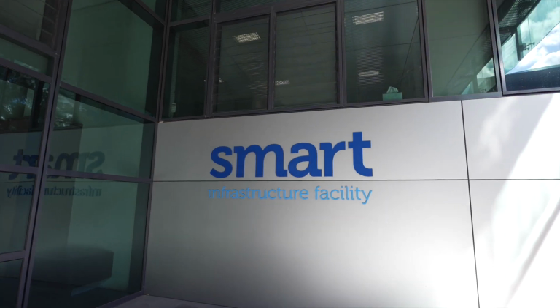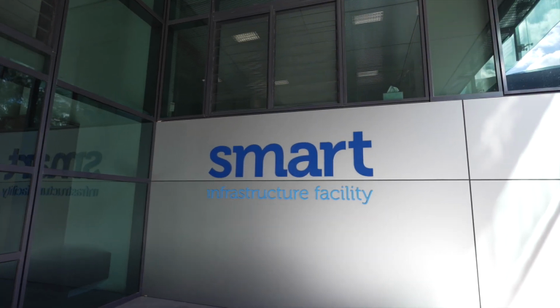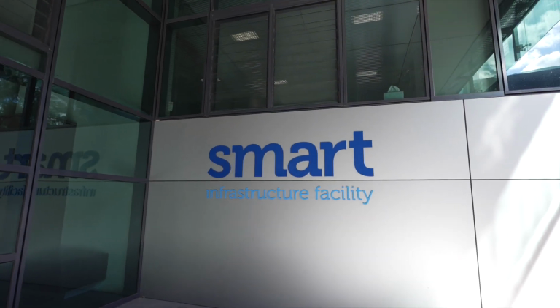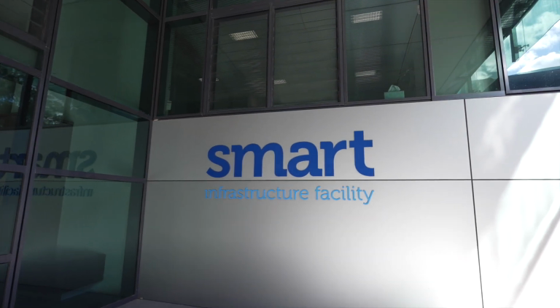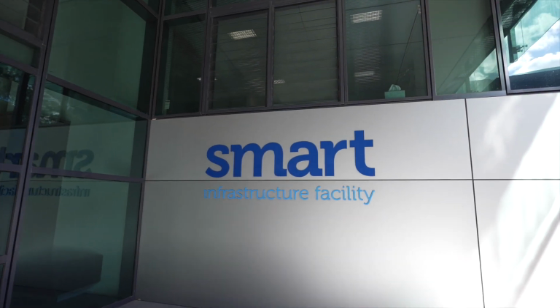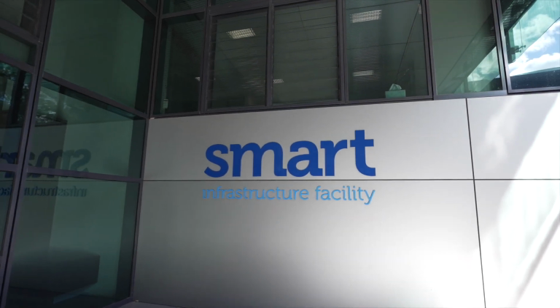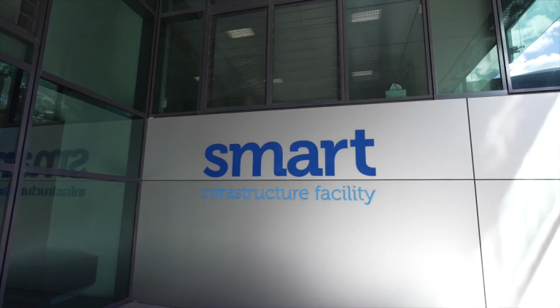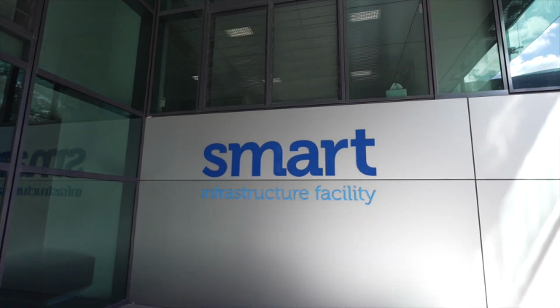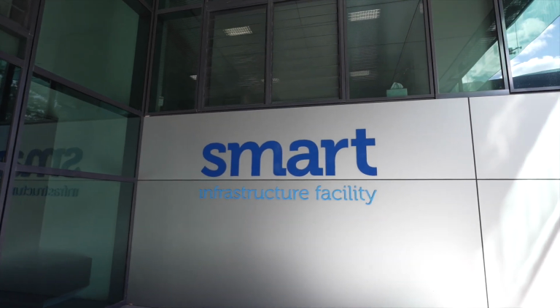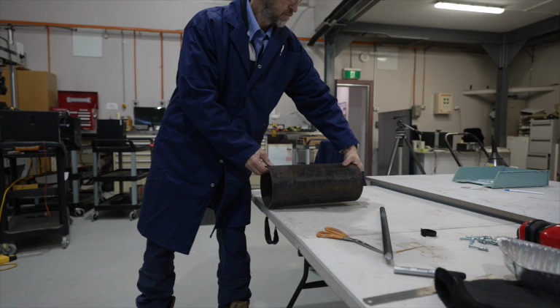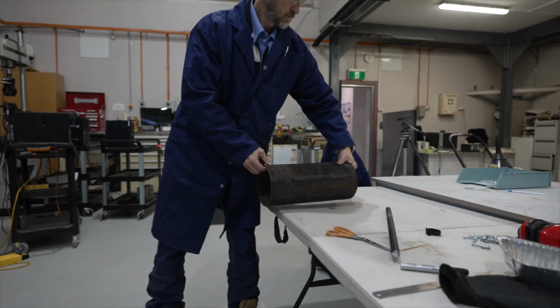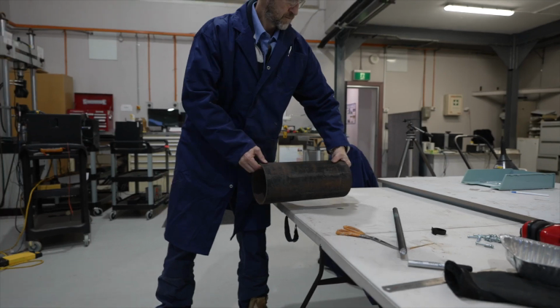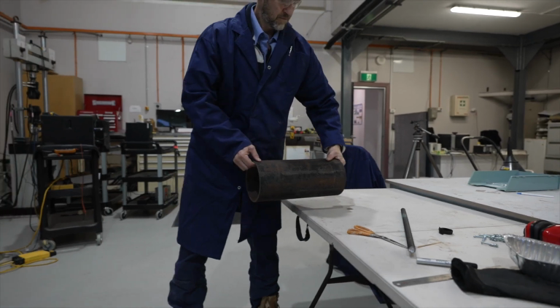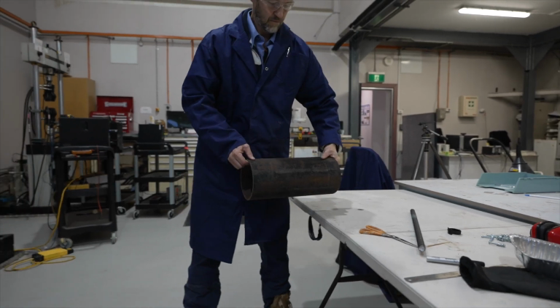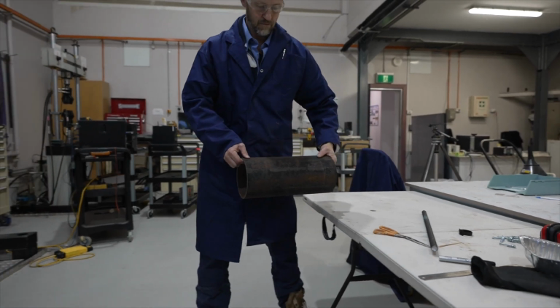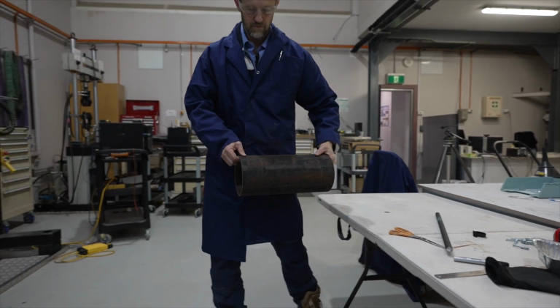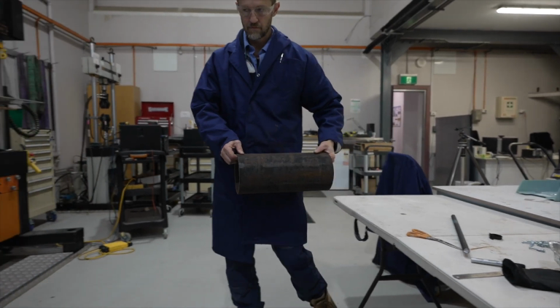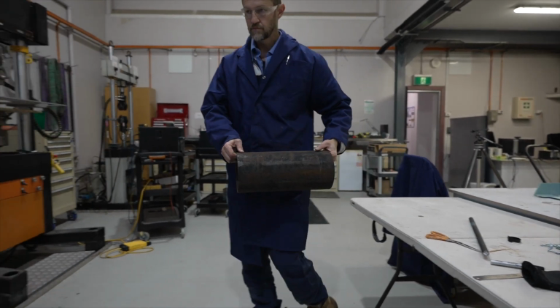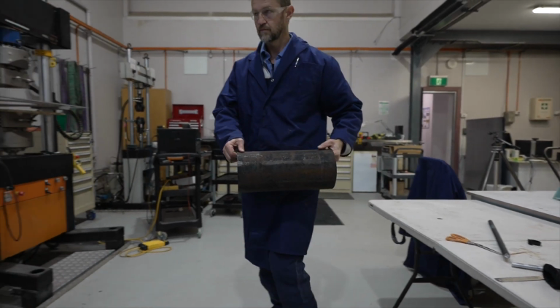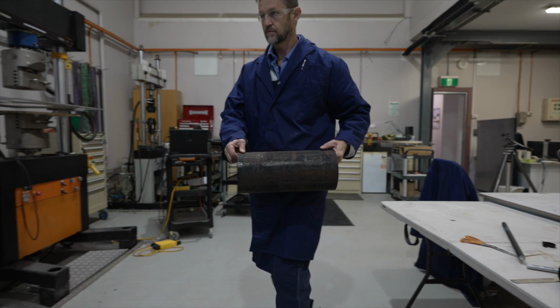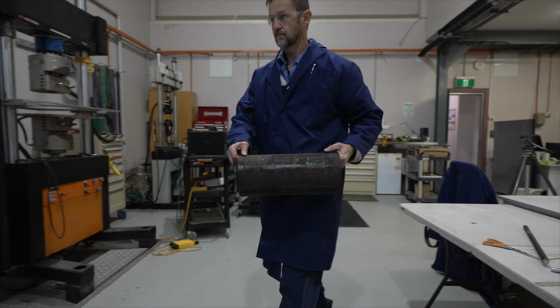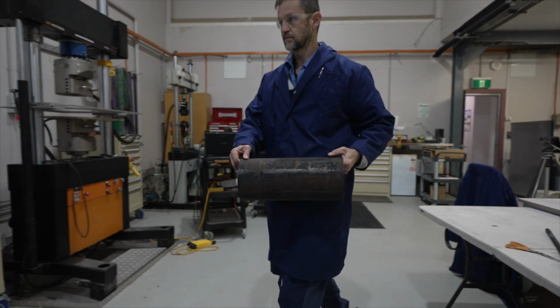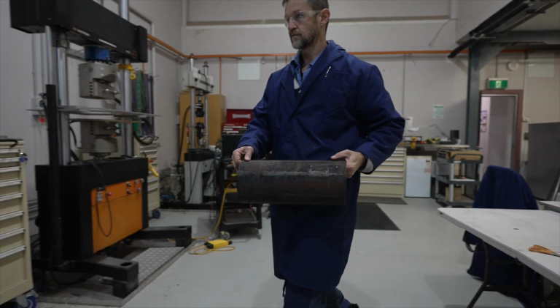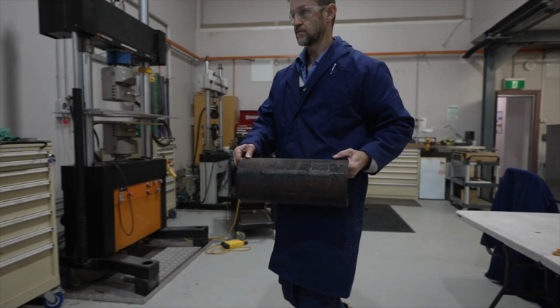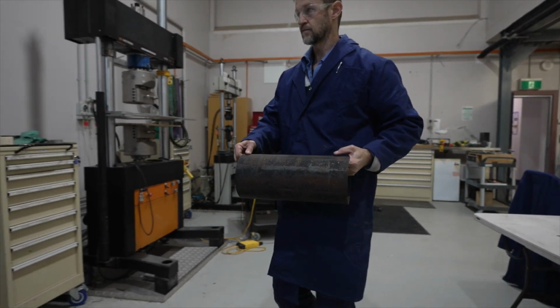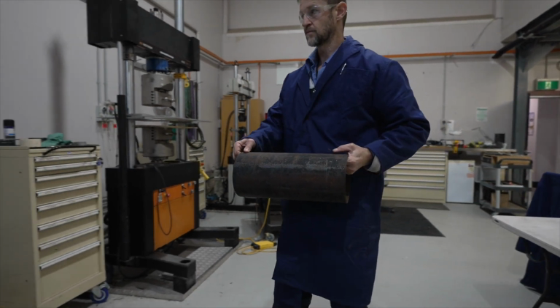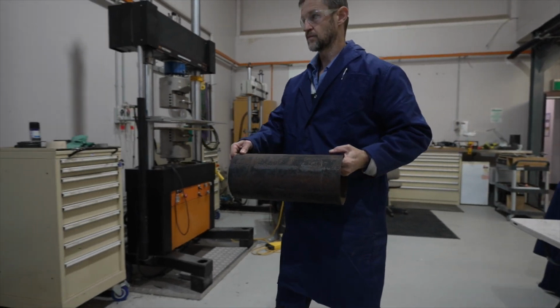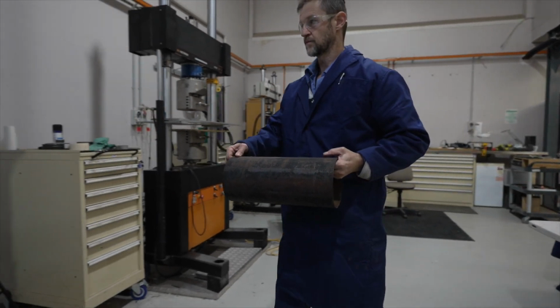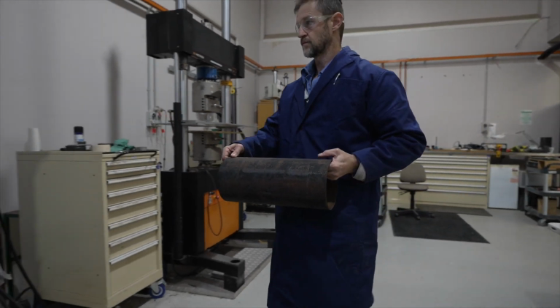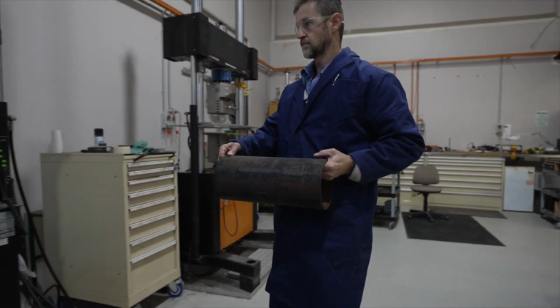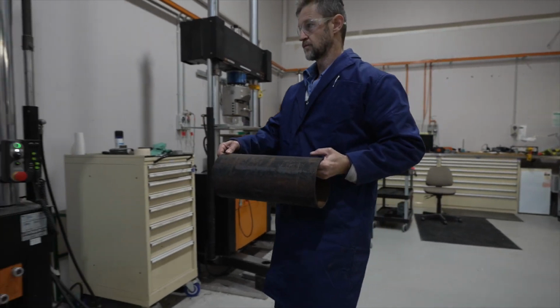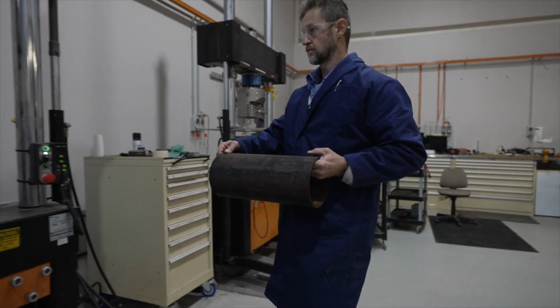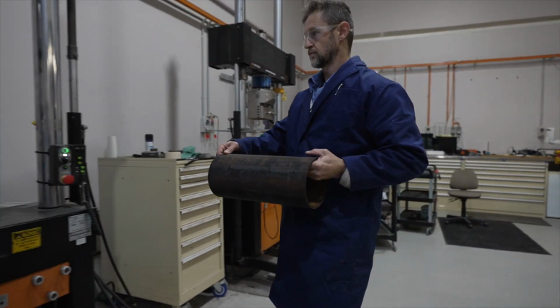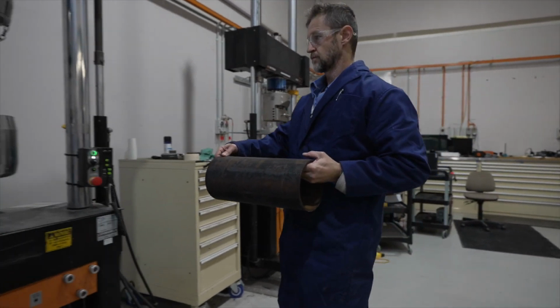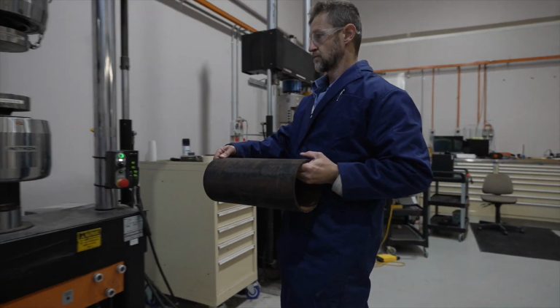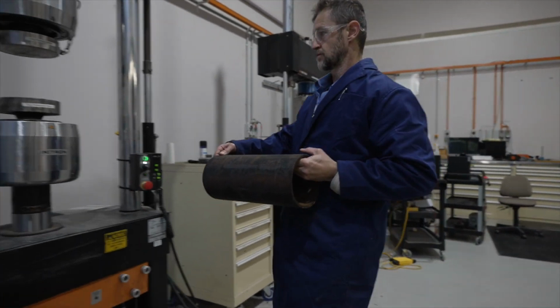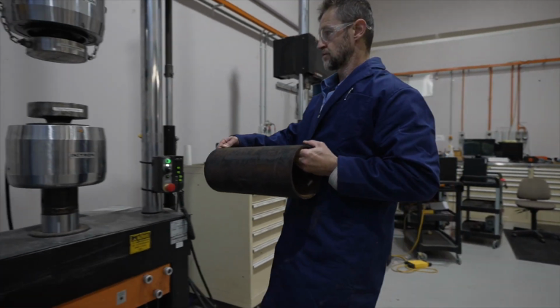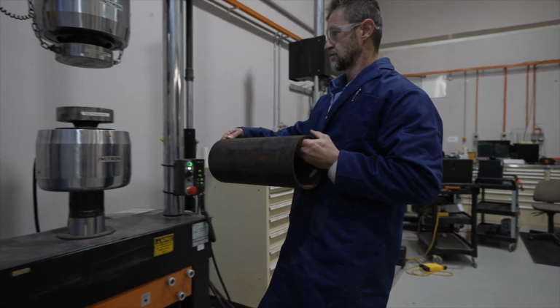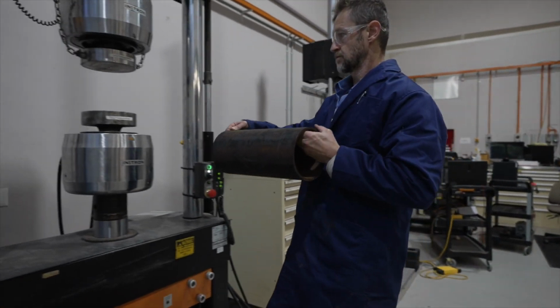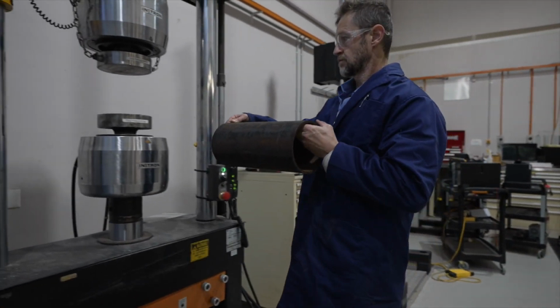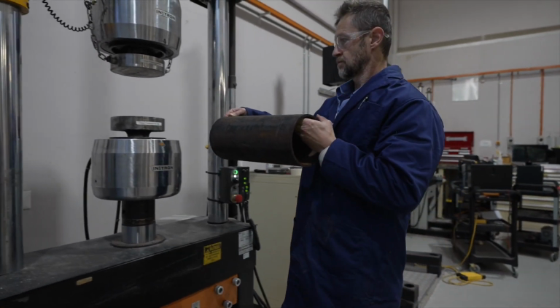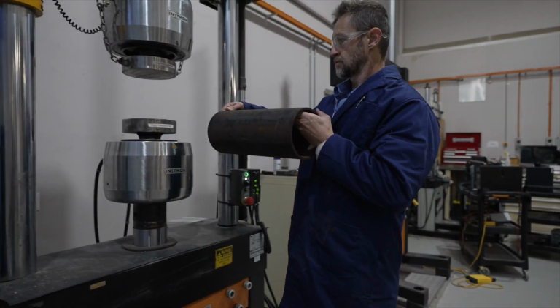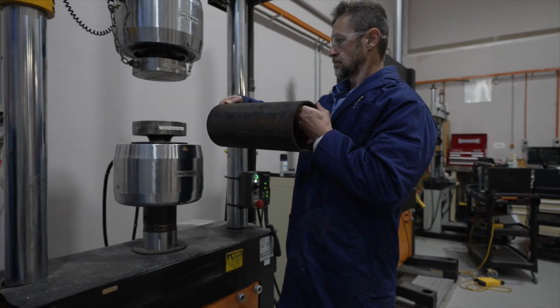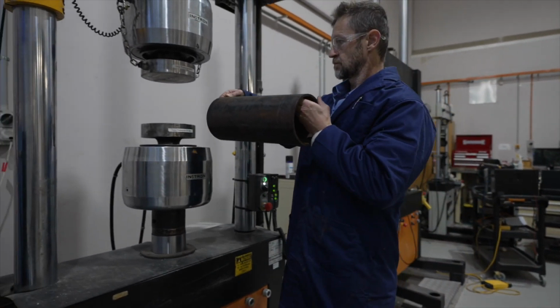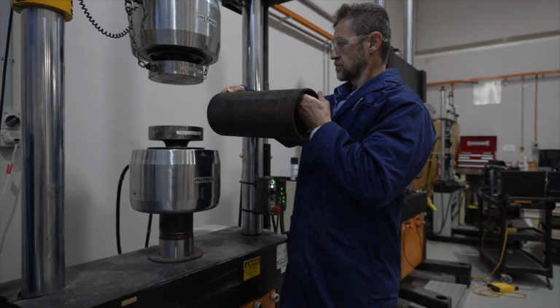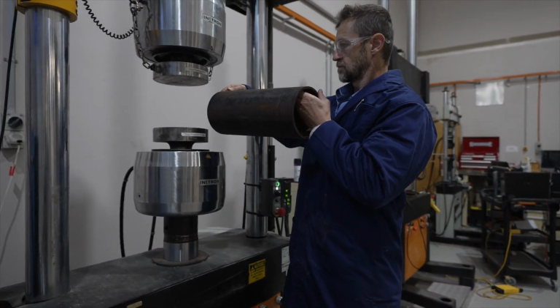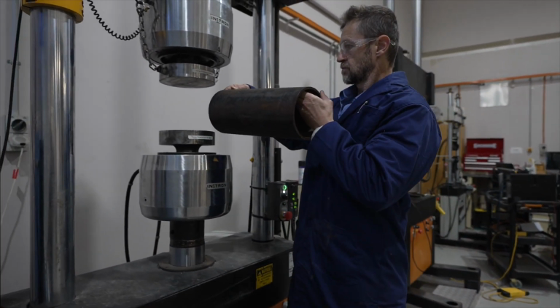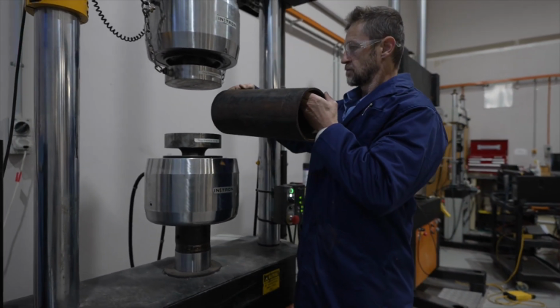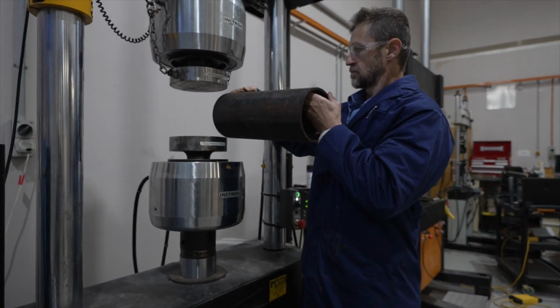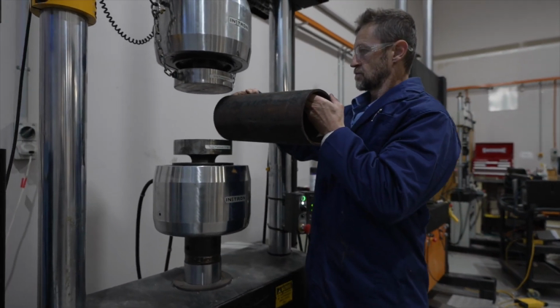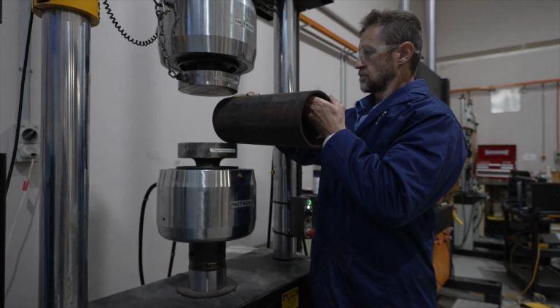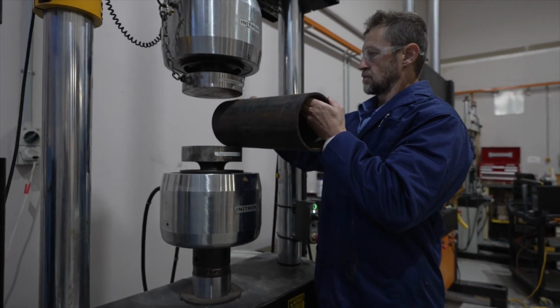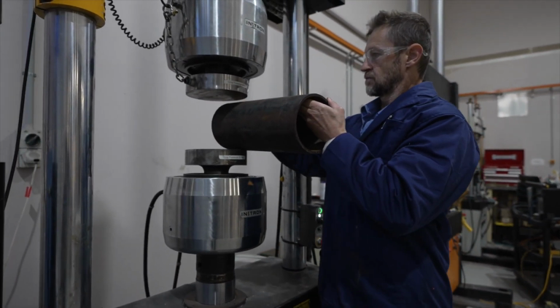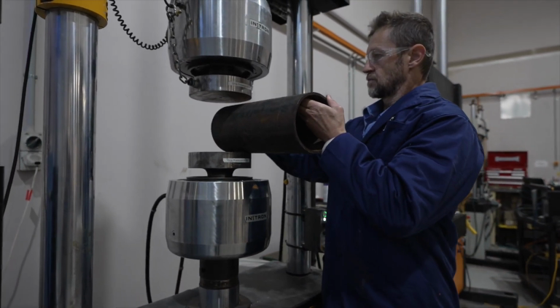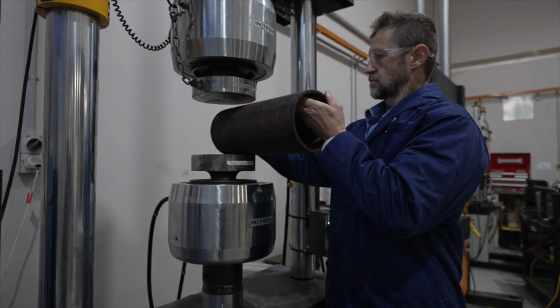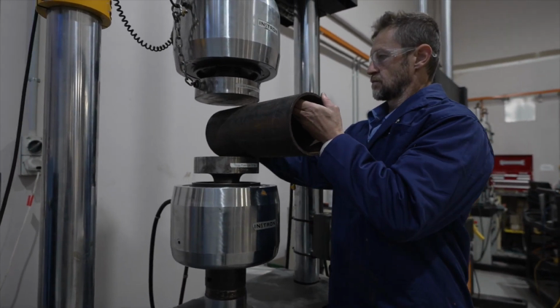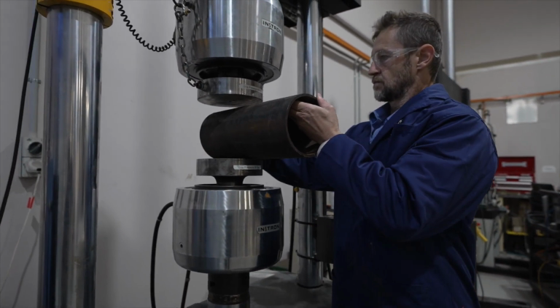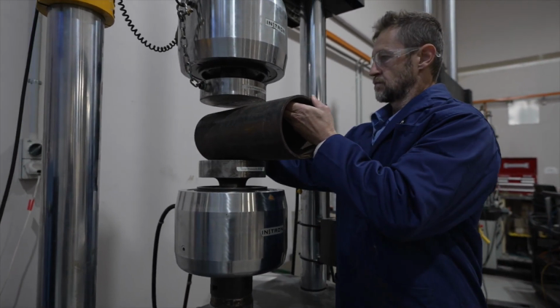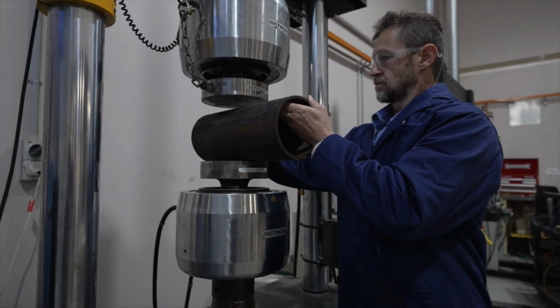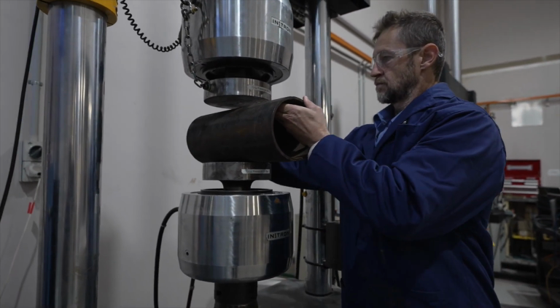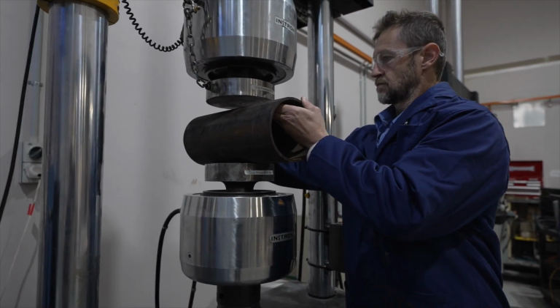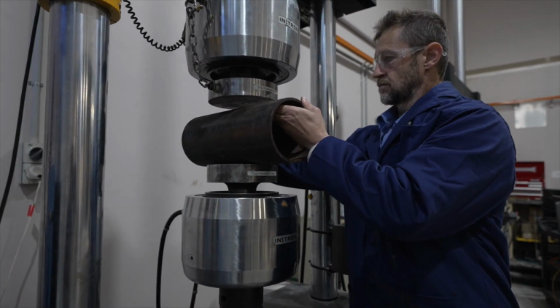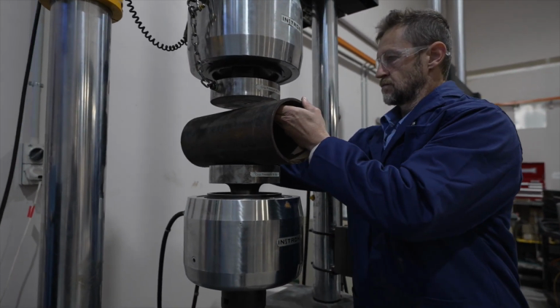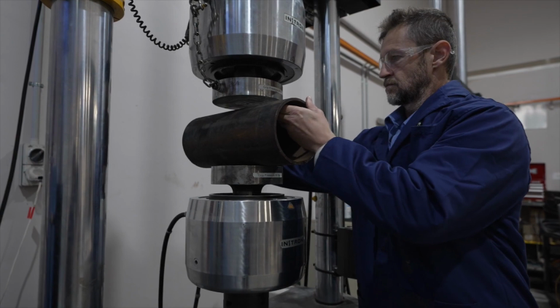What we're testing is to make sure that the Pamelia gas pipeline can be converted in a safe and efficient way from natural gas to hydrogen.